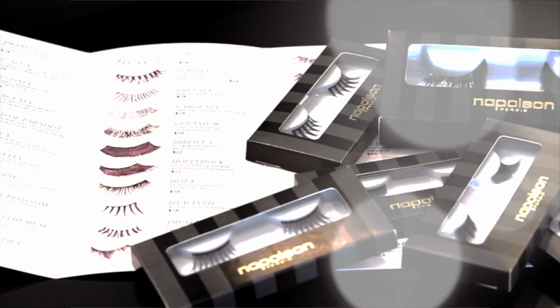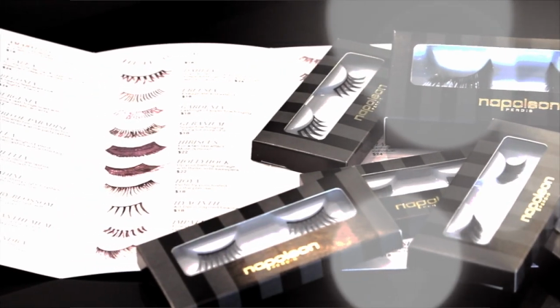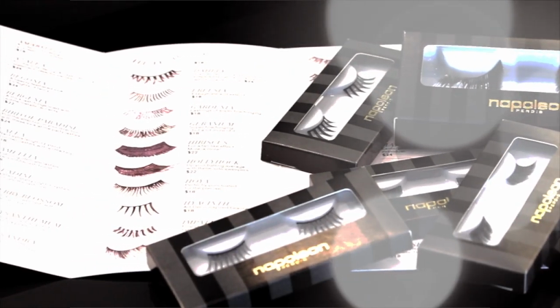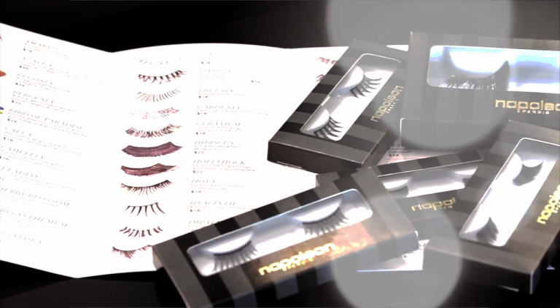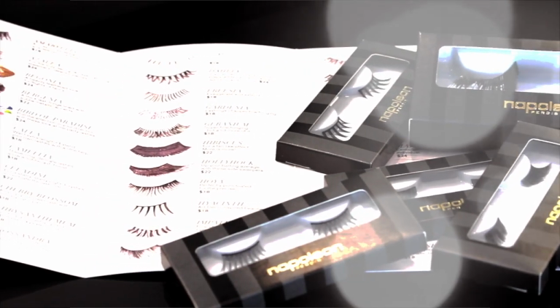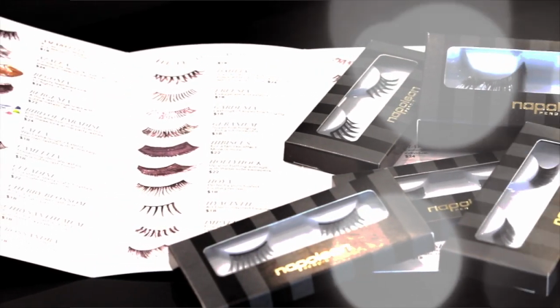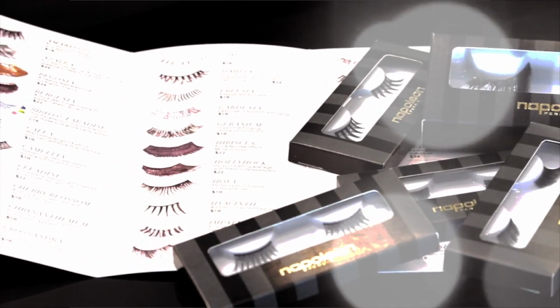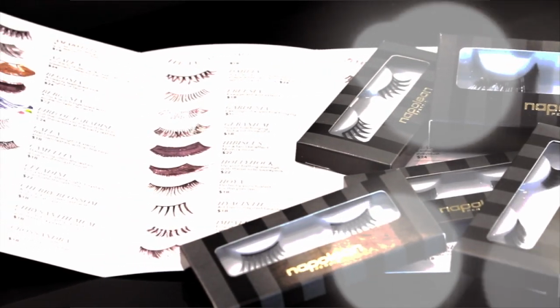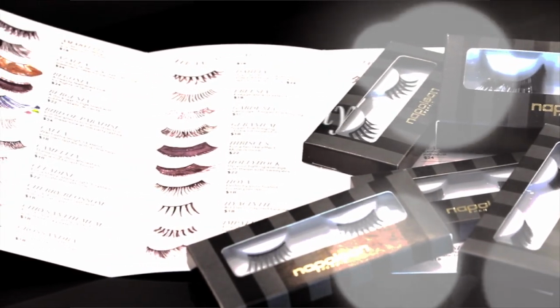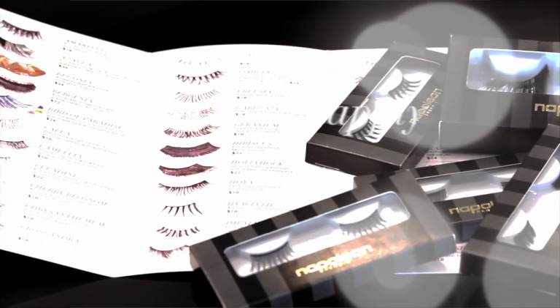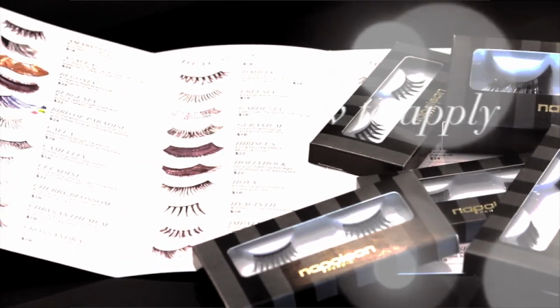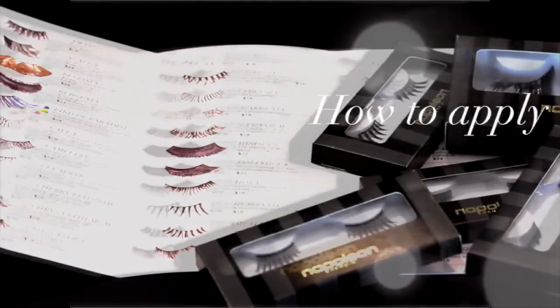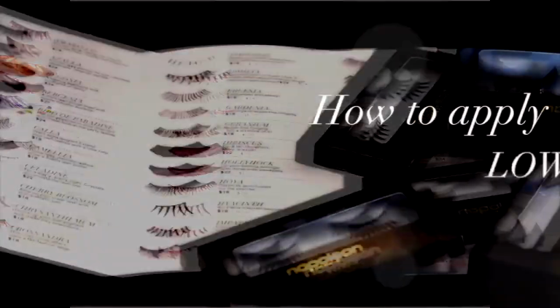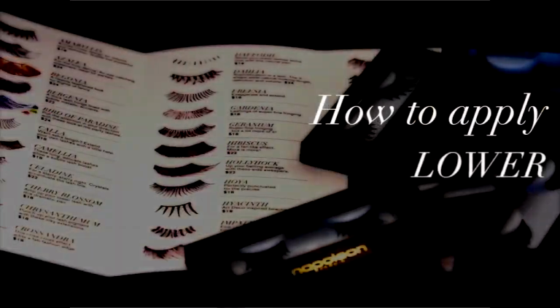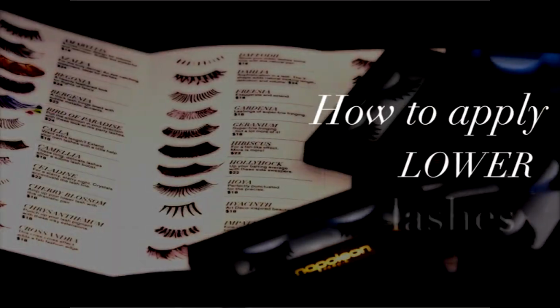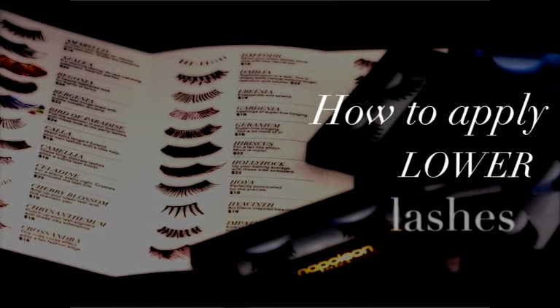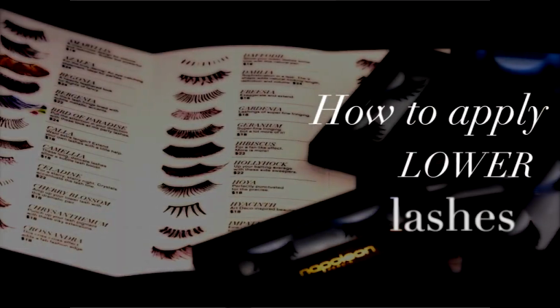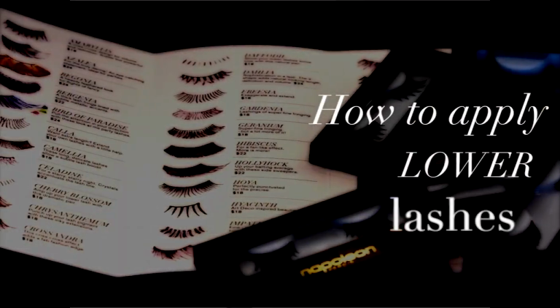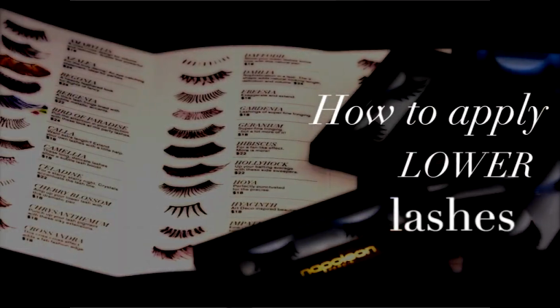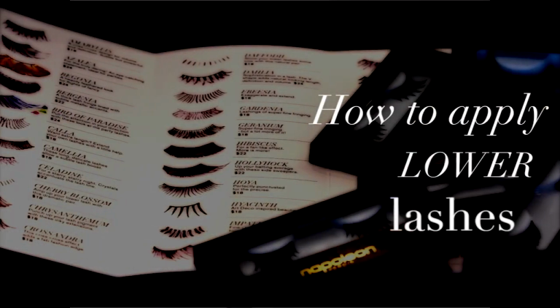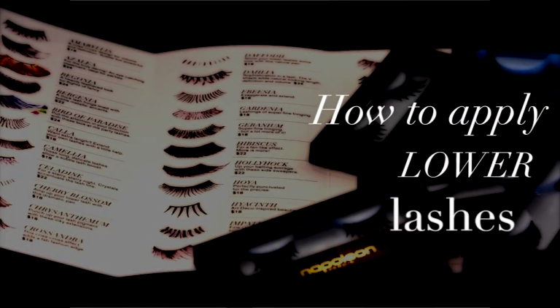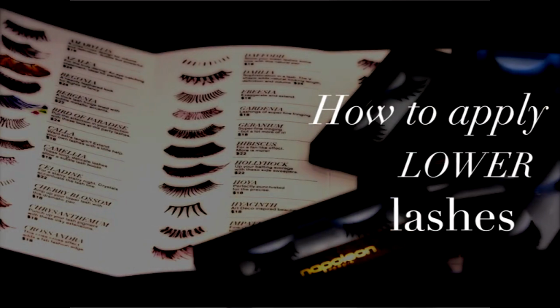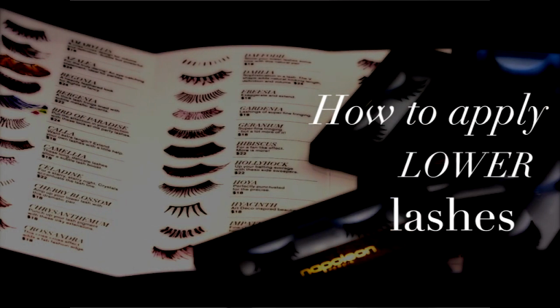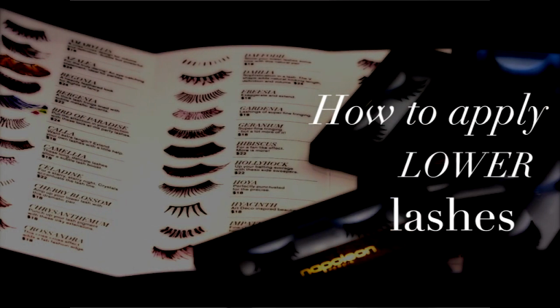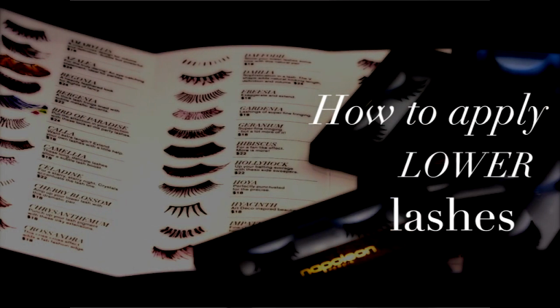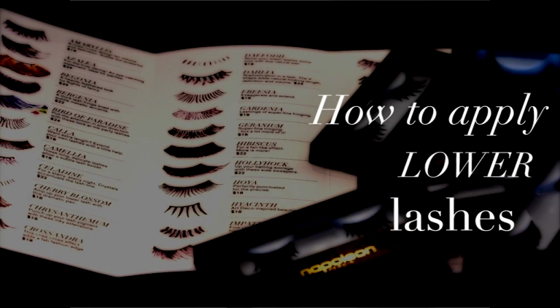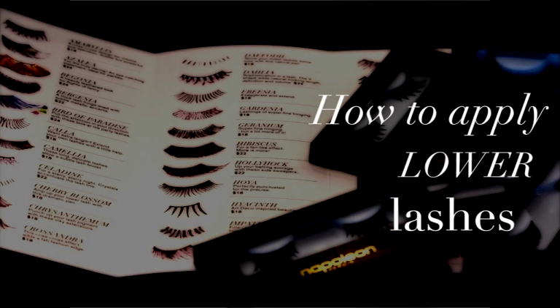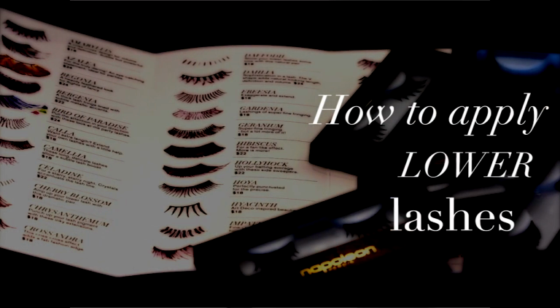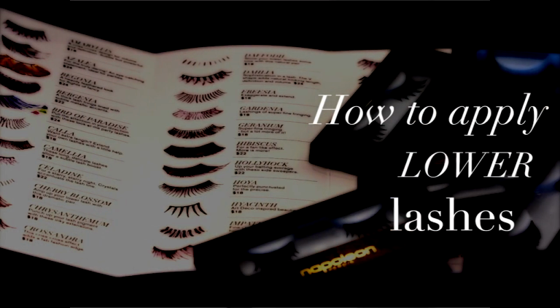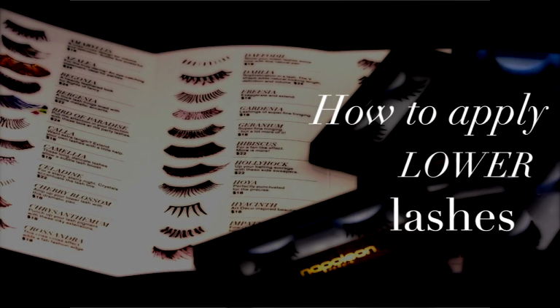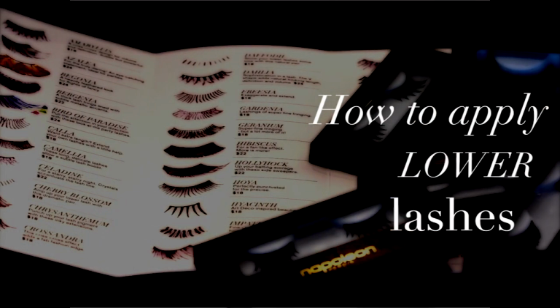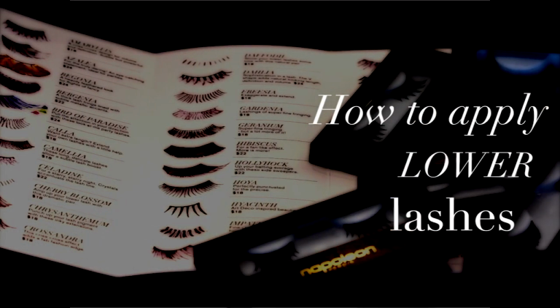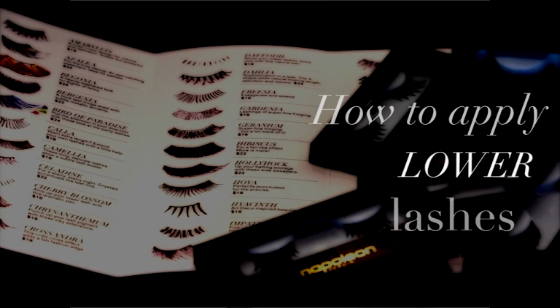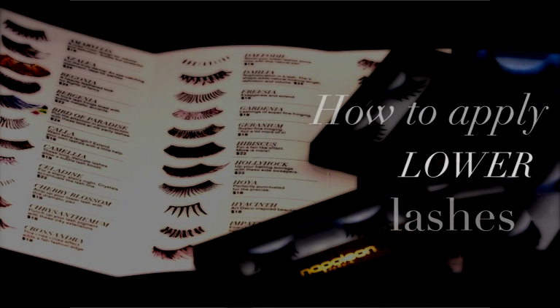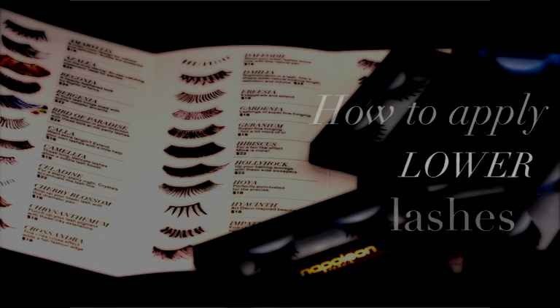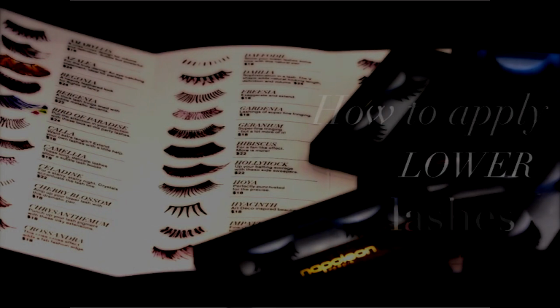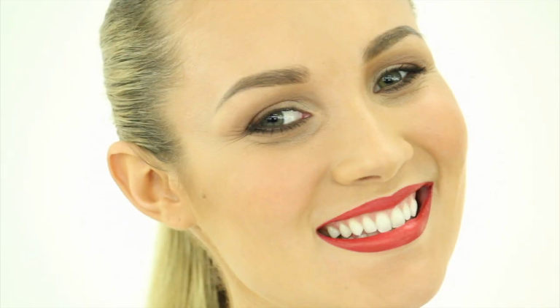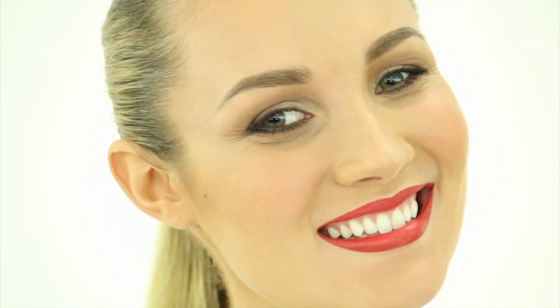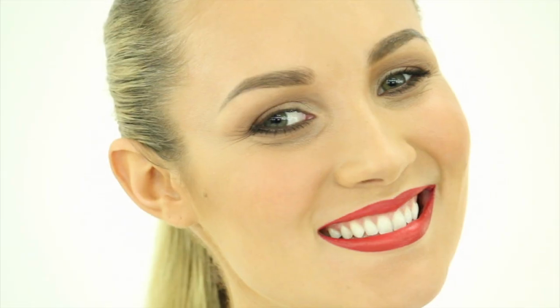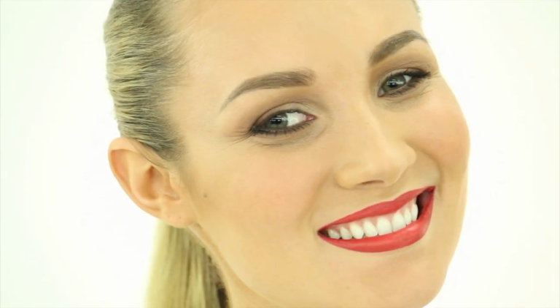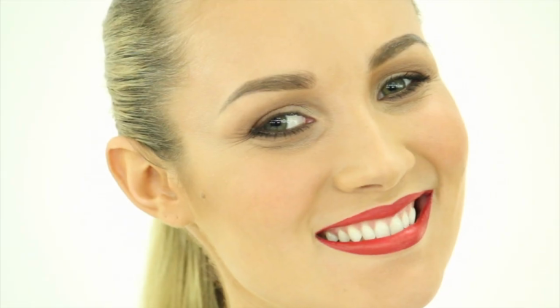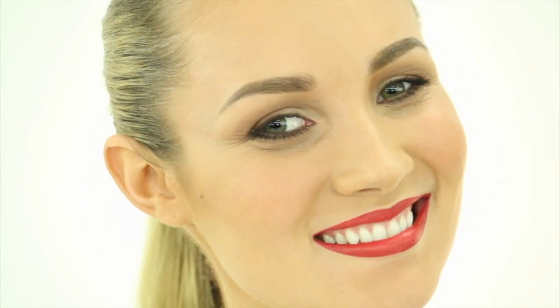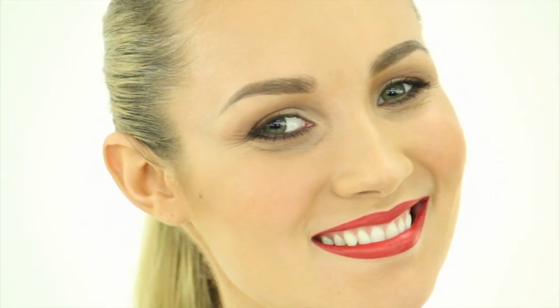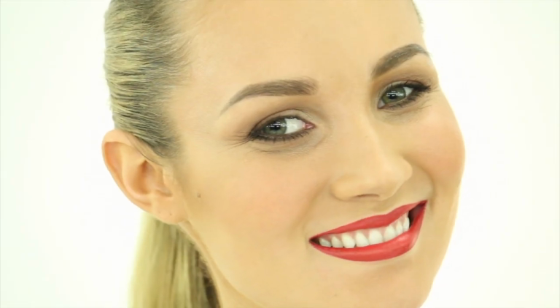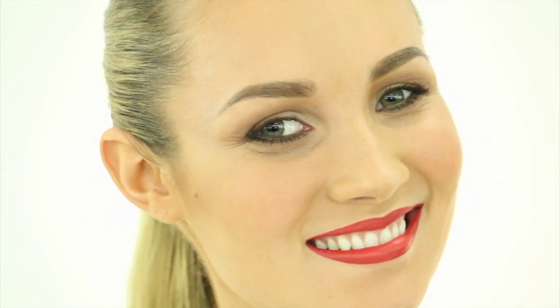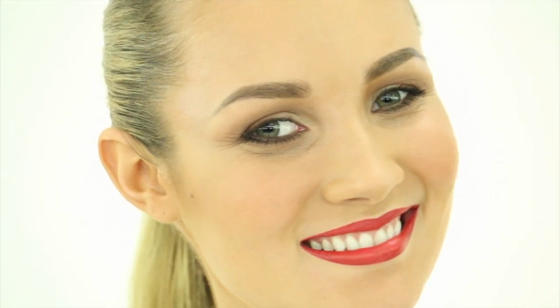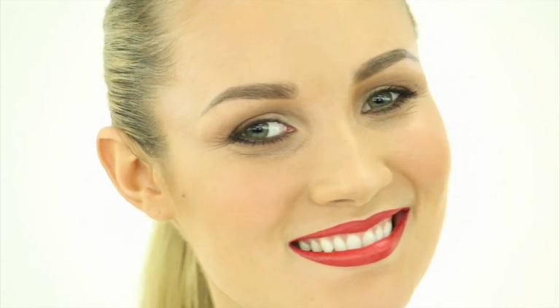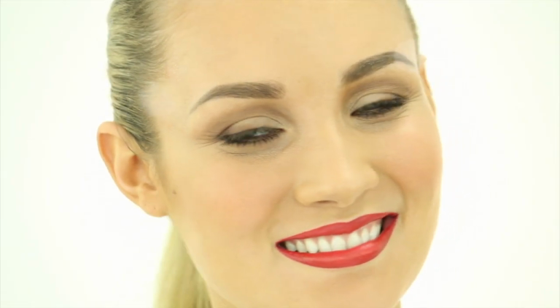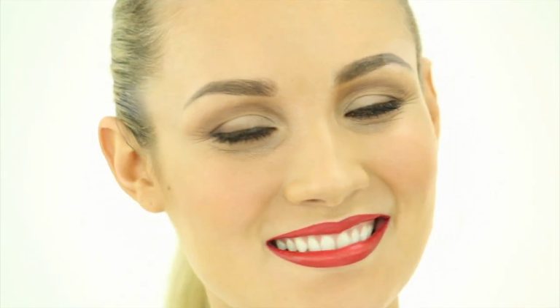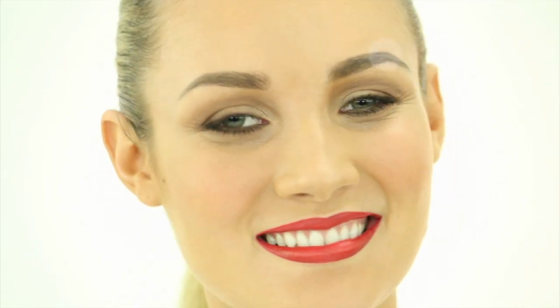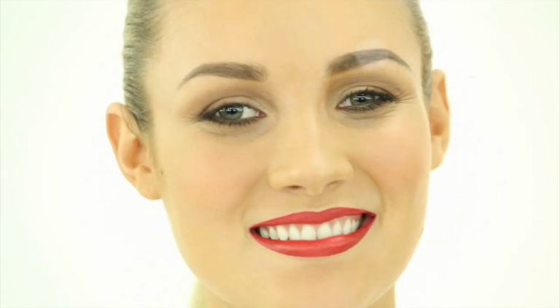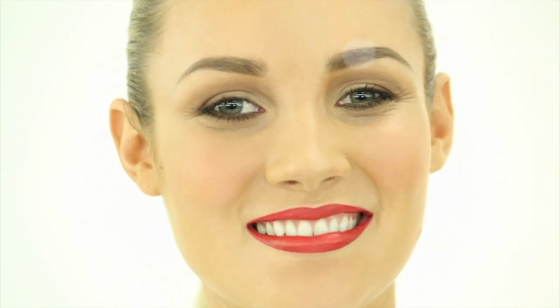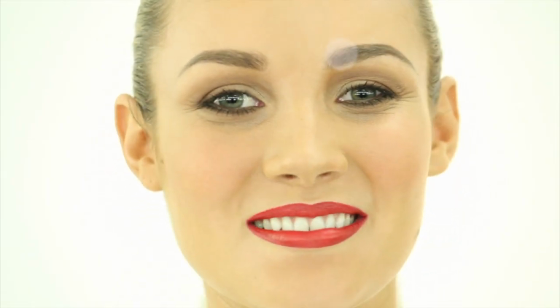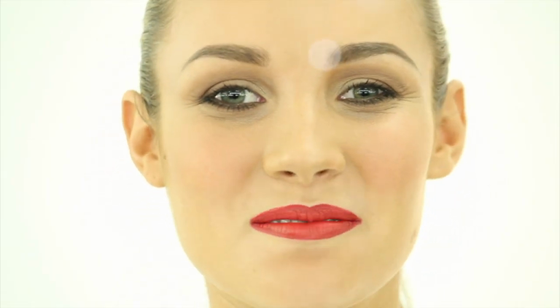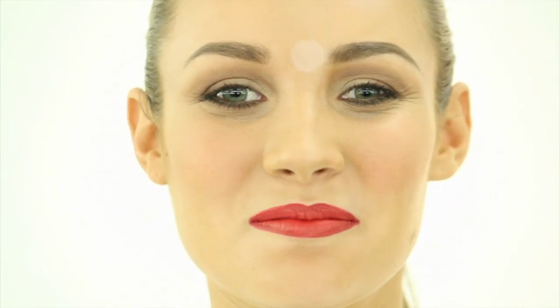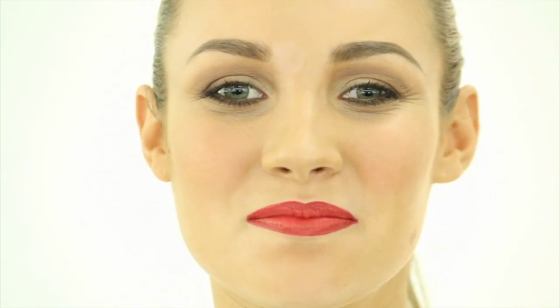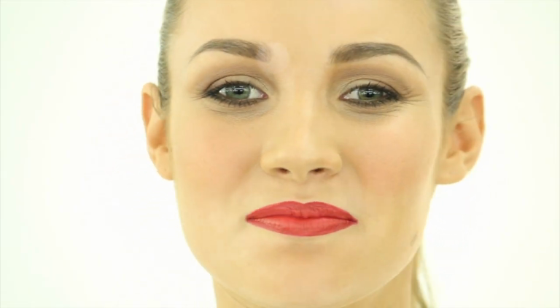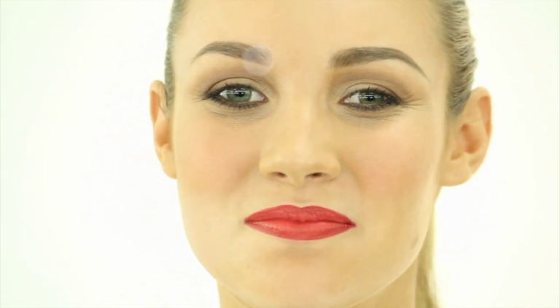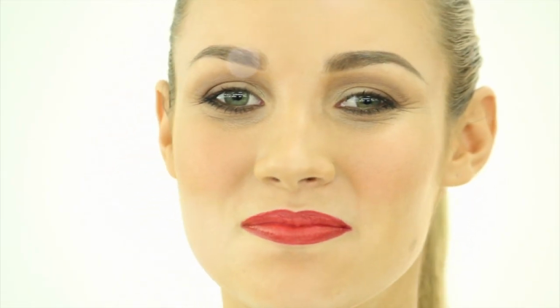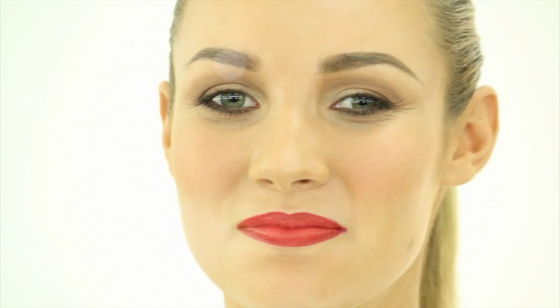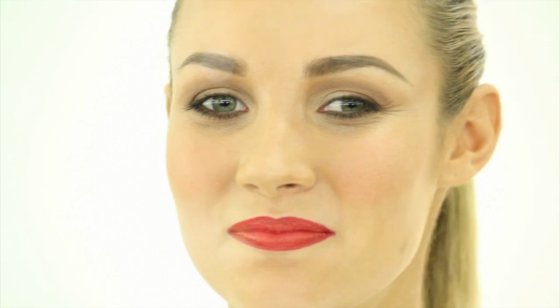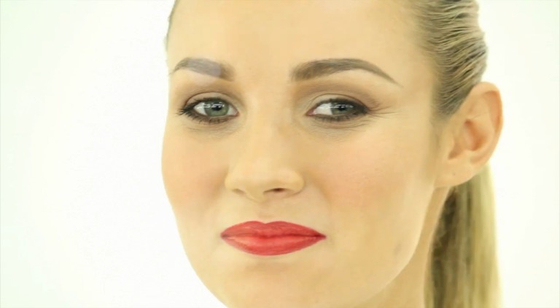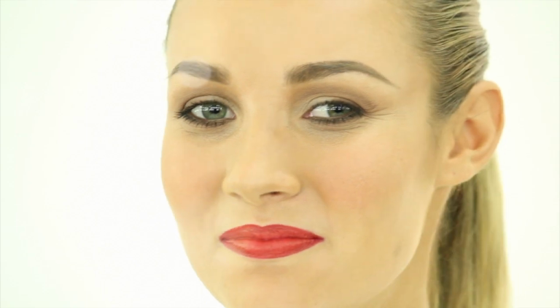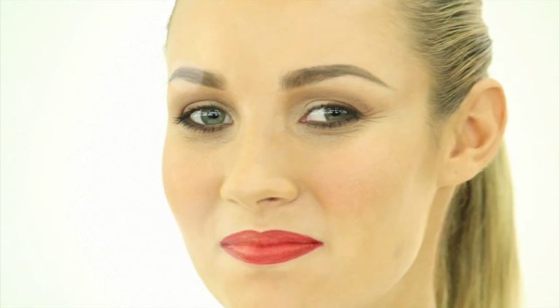Lower lashes are a great way to dress up any look. Wear them to style a natural eye or something more dramatic.